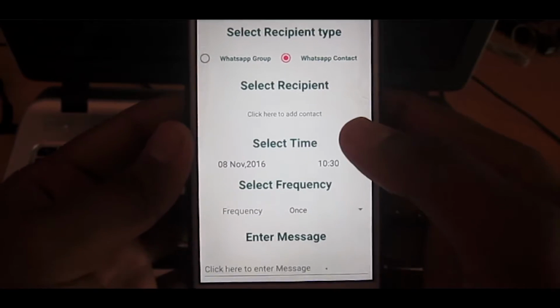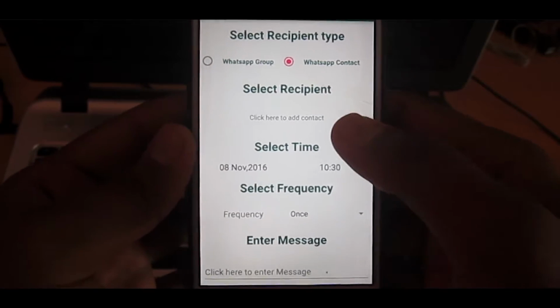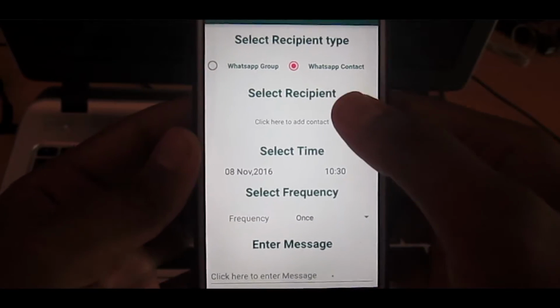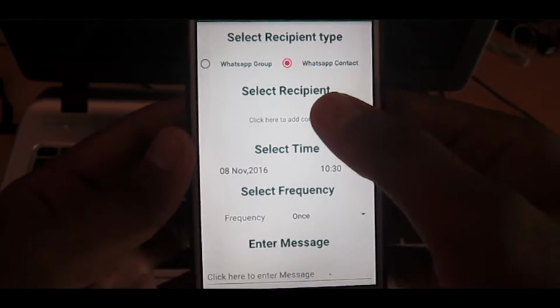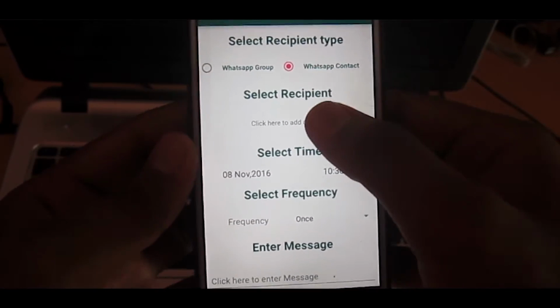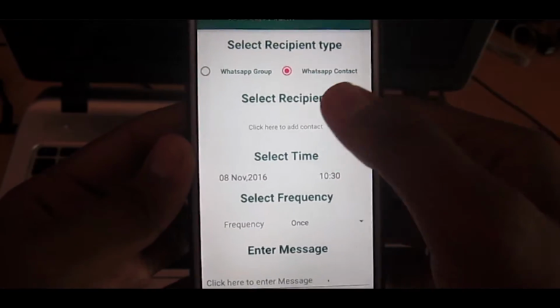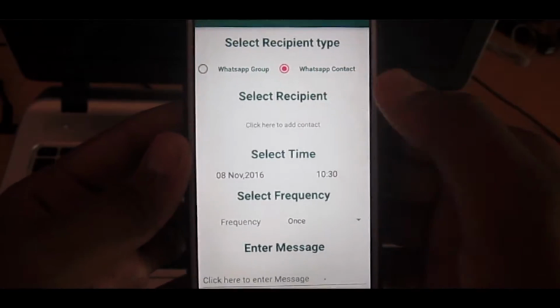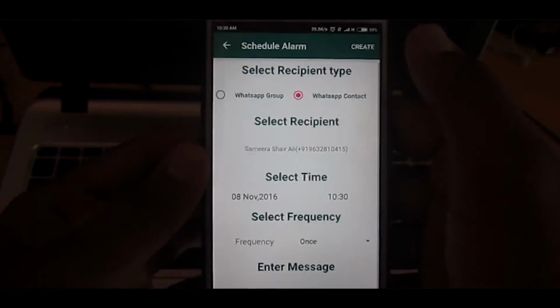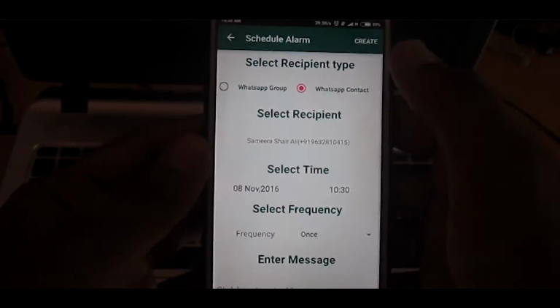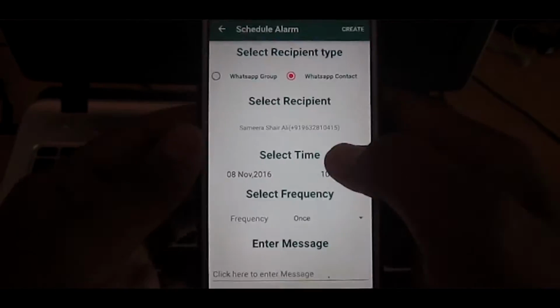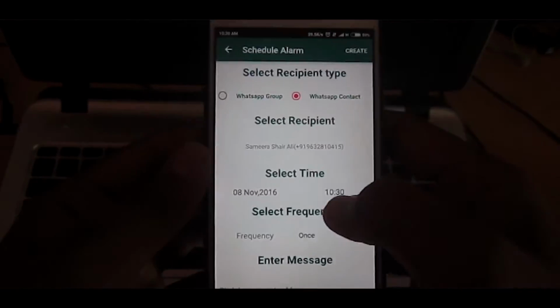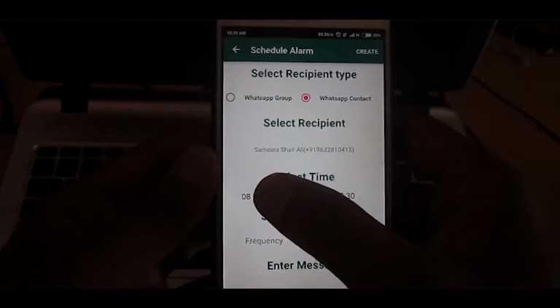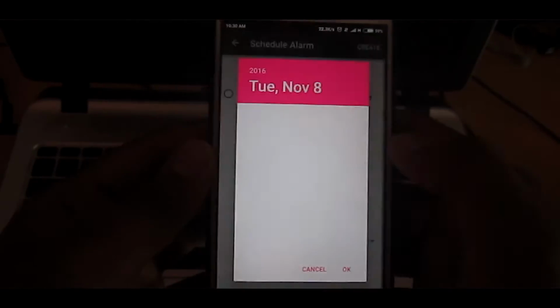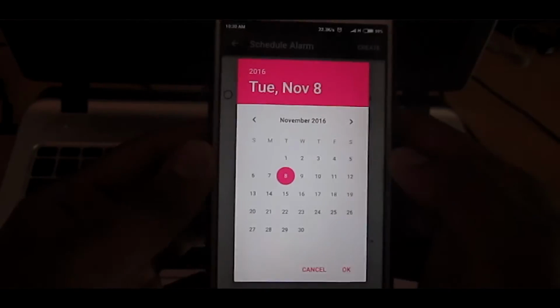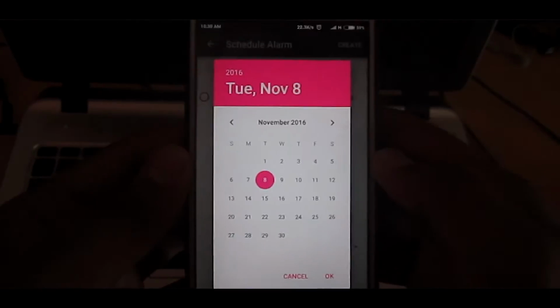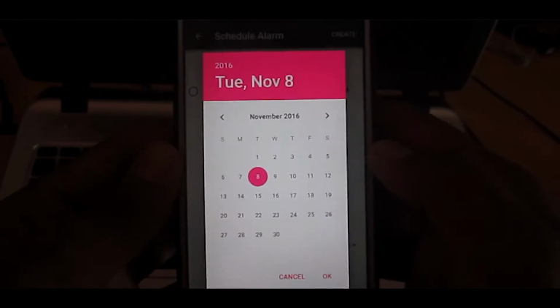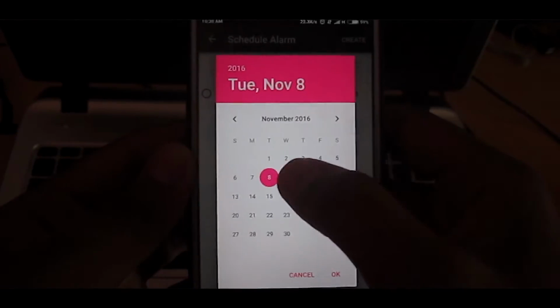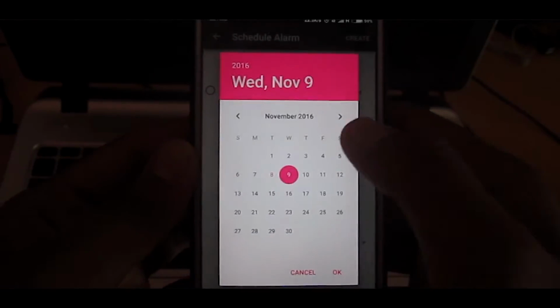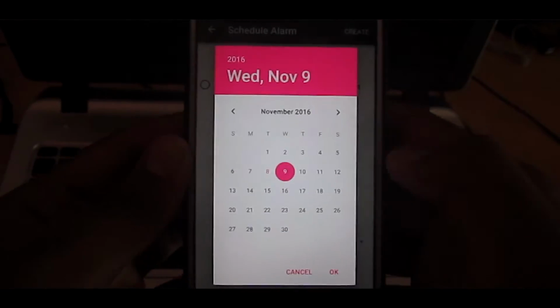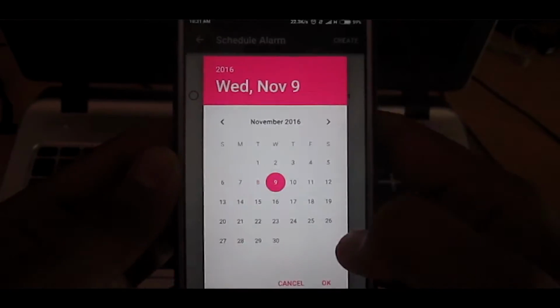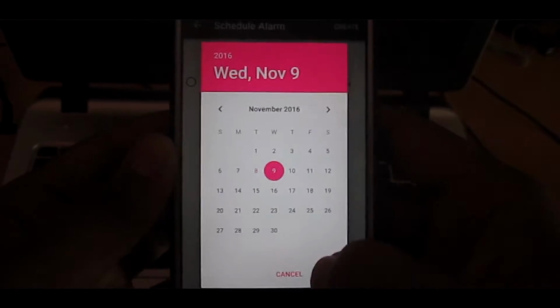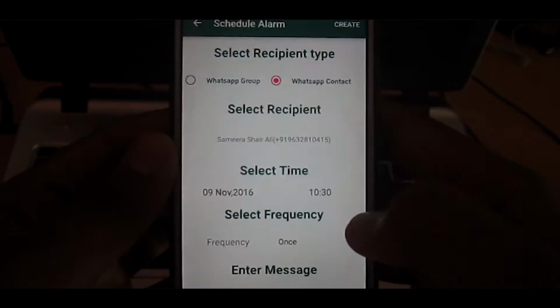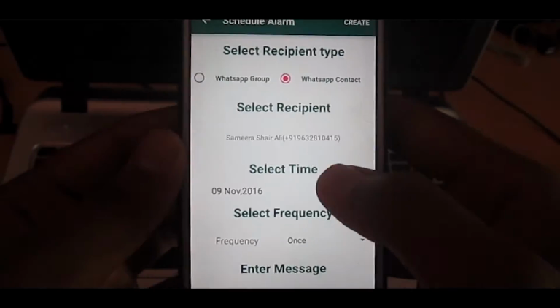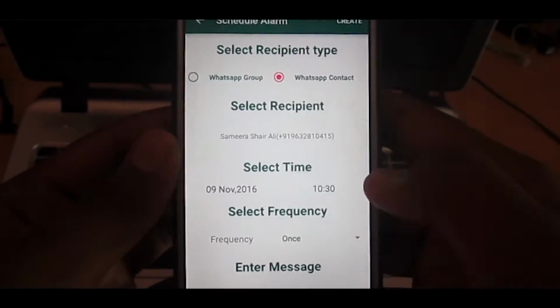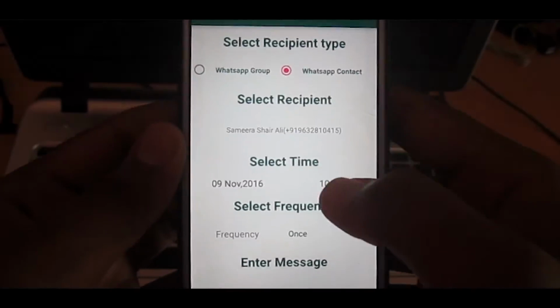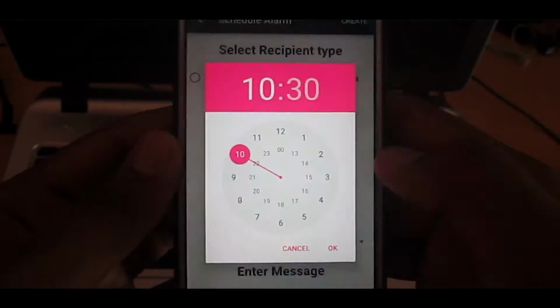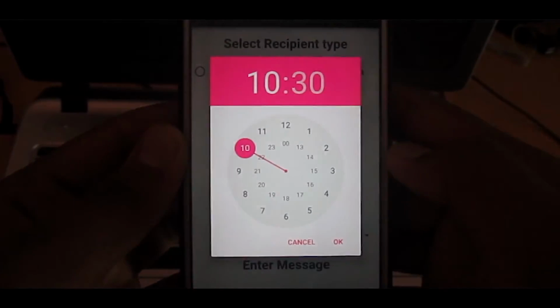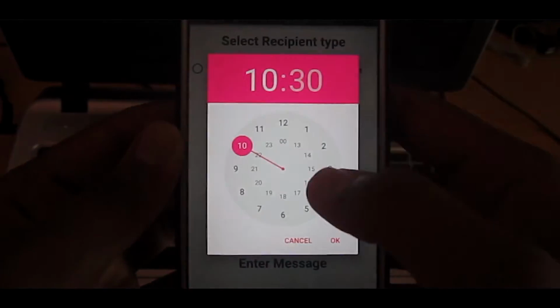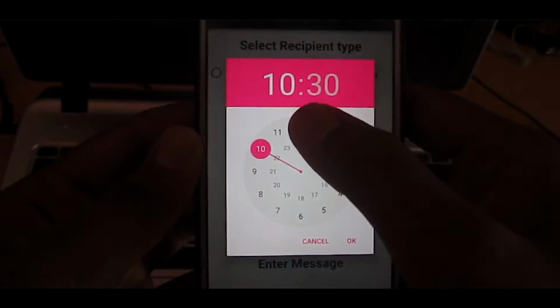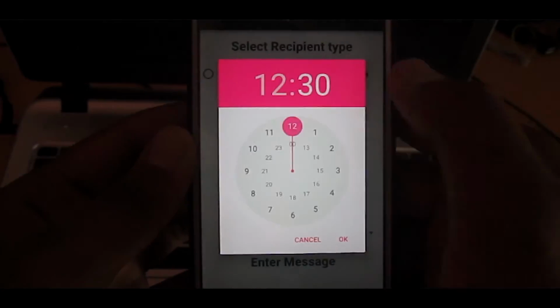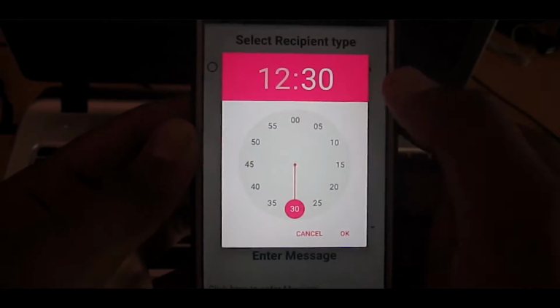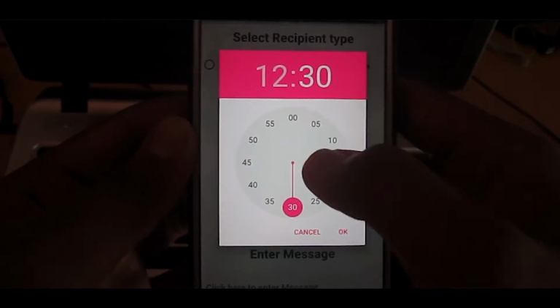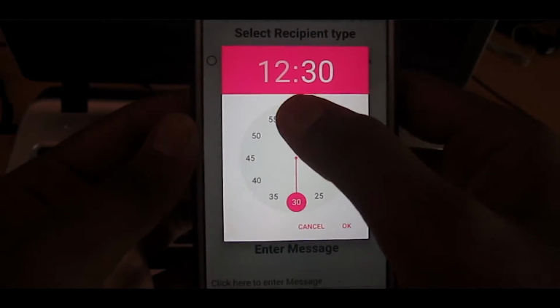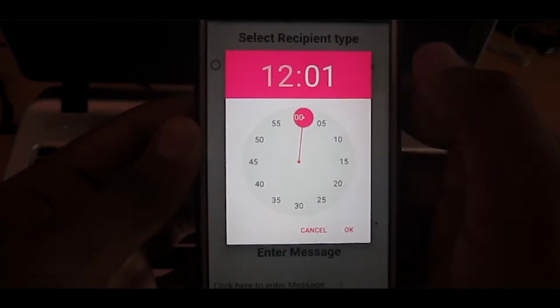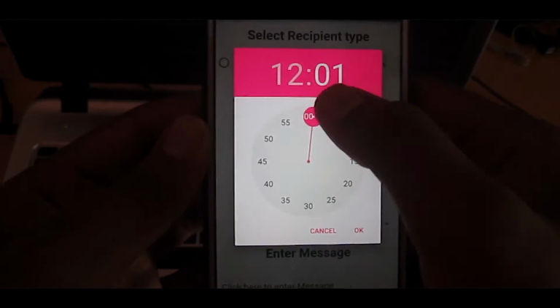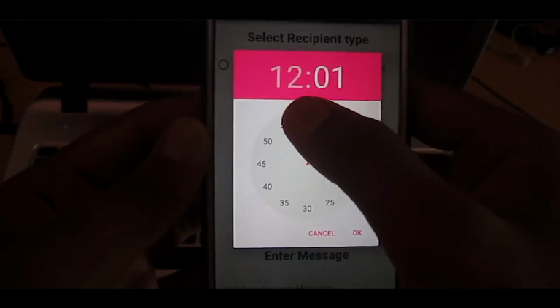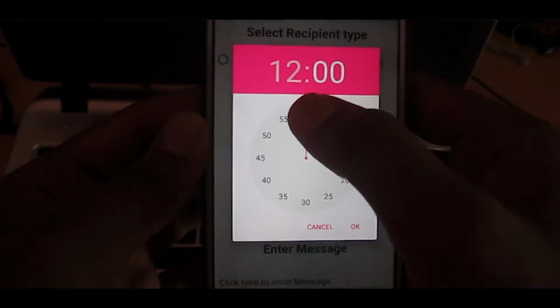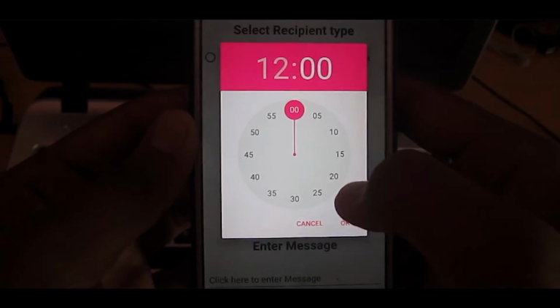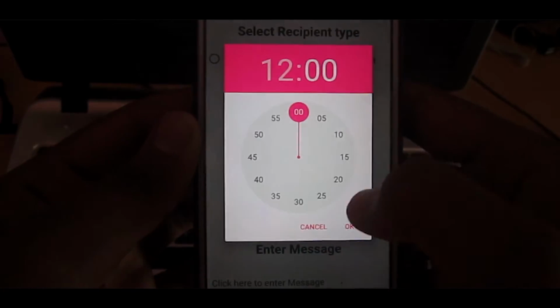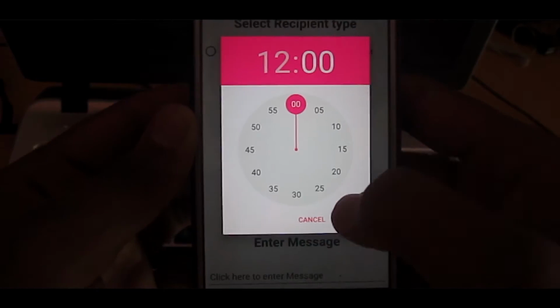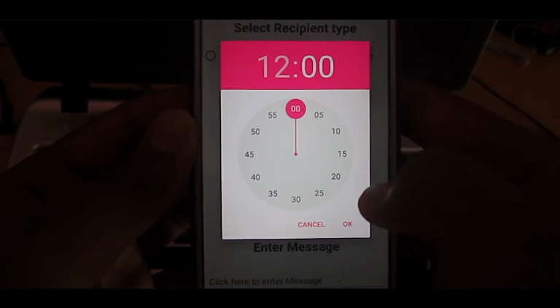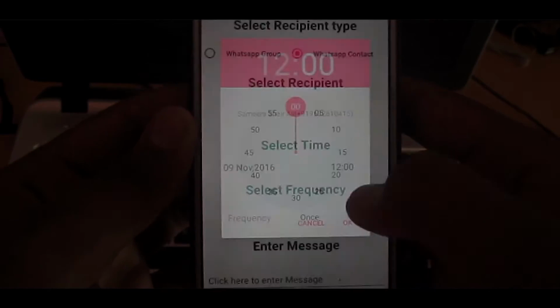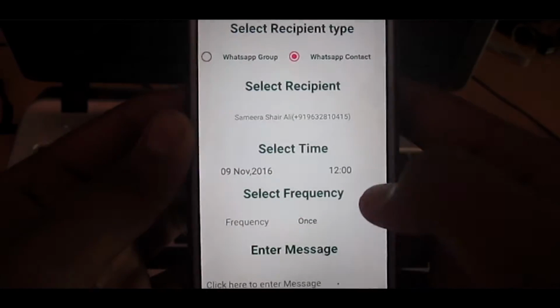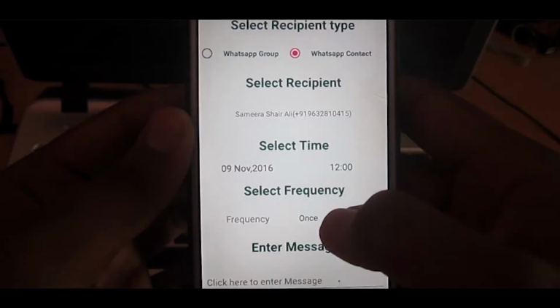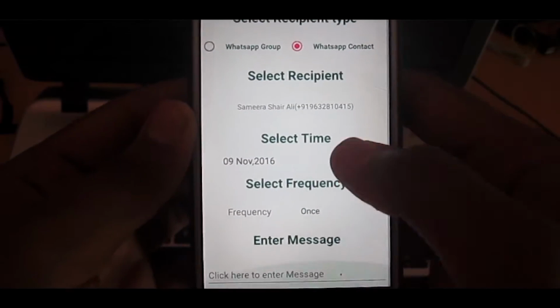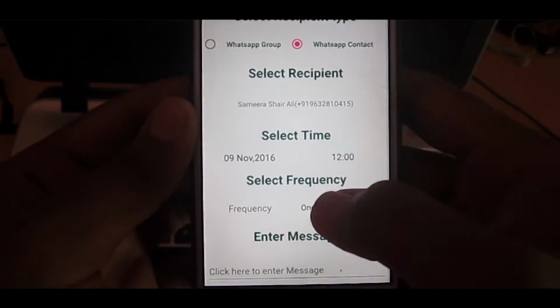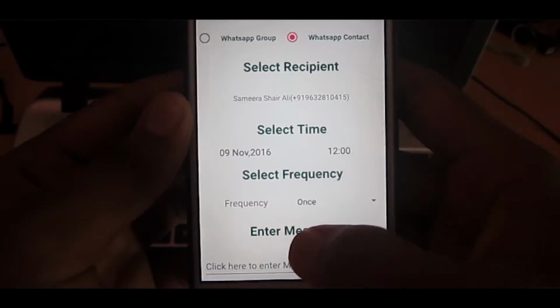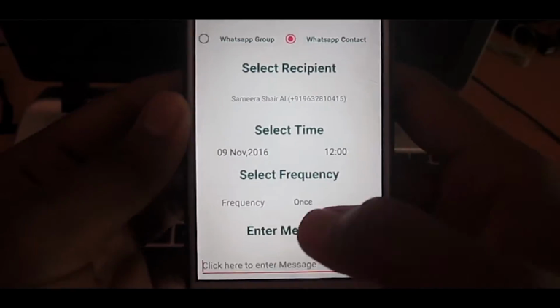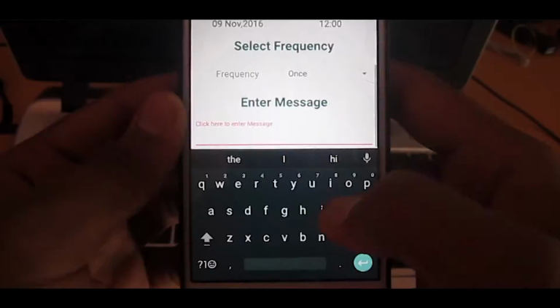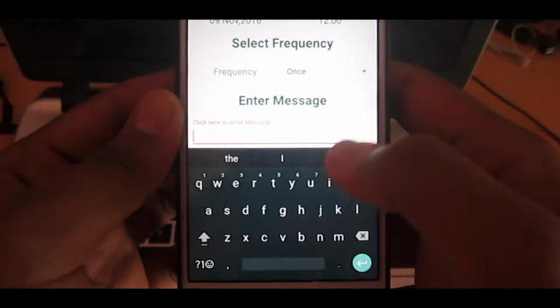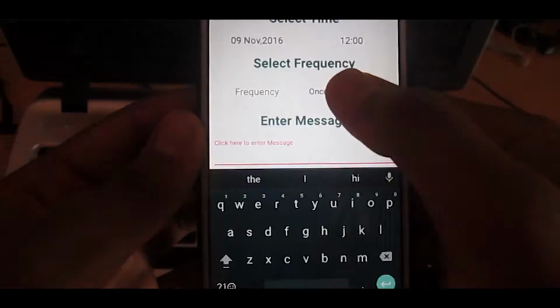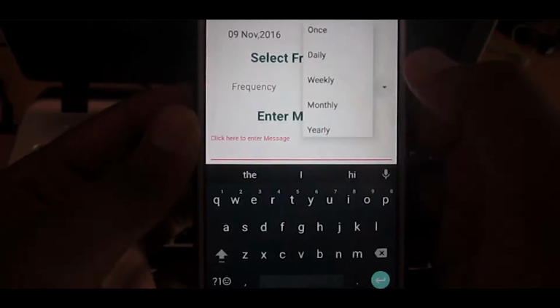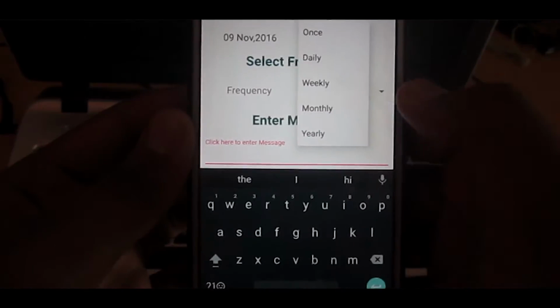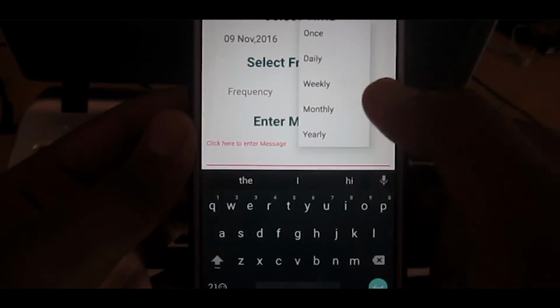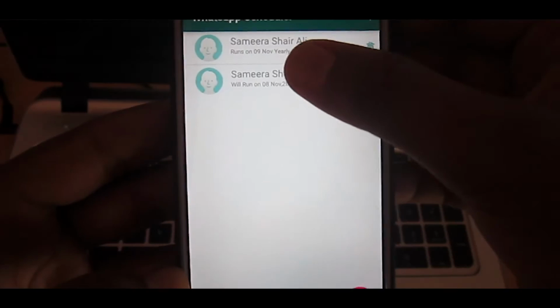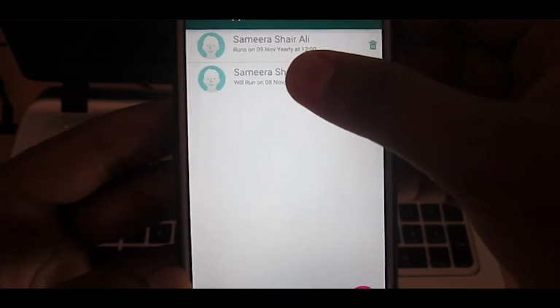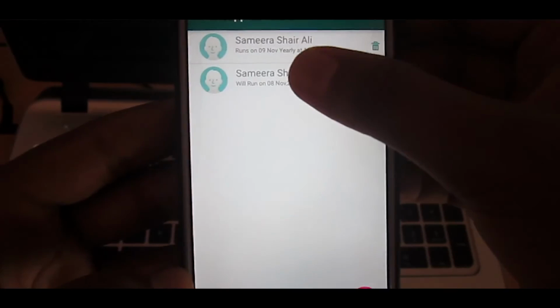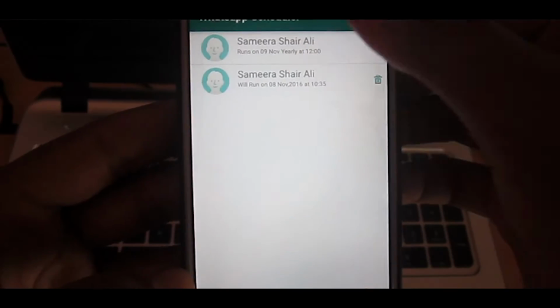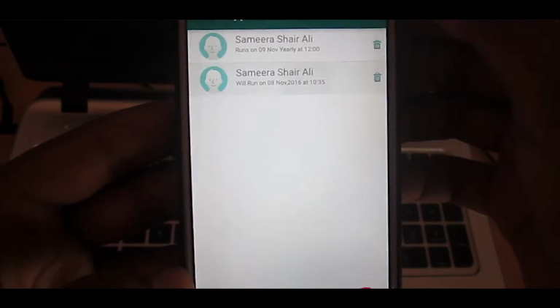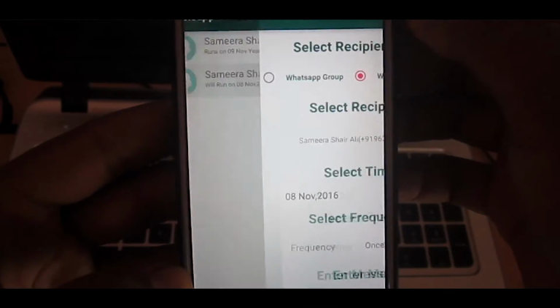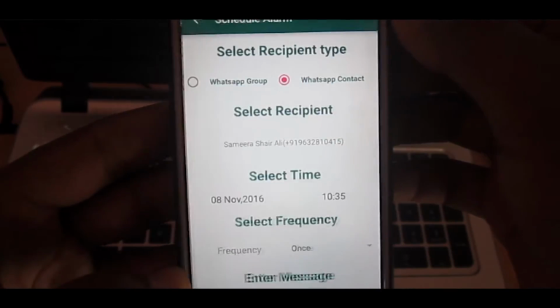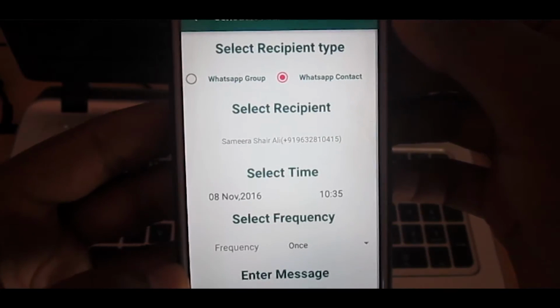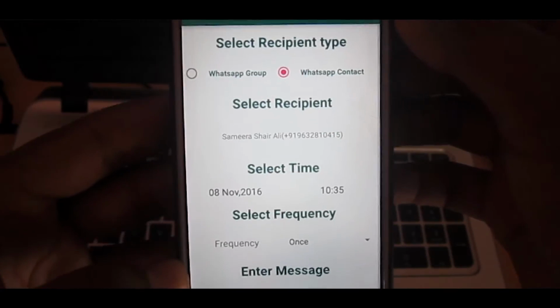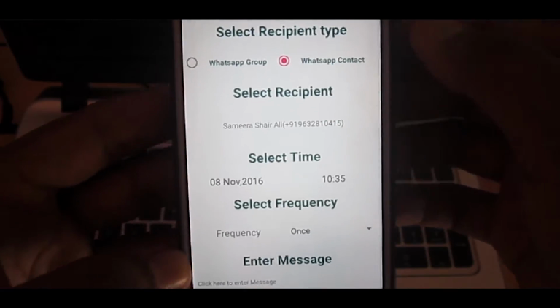Go to the Play Store, search for WhatsApp Scheduler, and download it. The developer has kept the UI very nimble, and with that, it is easily manageable.